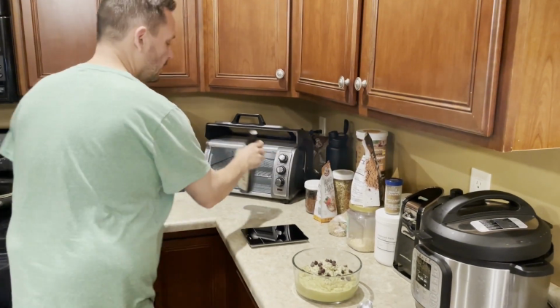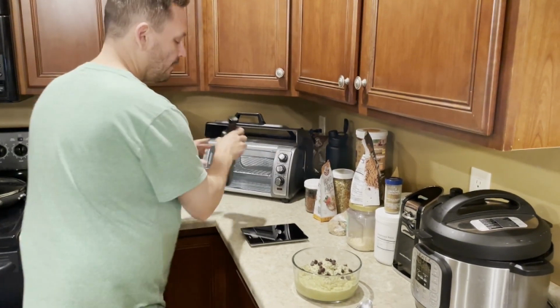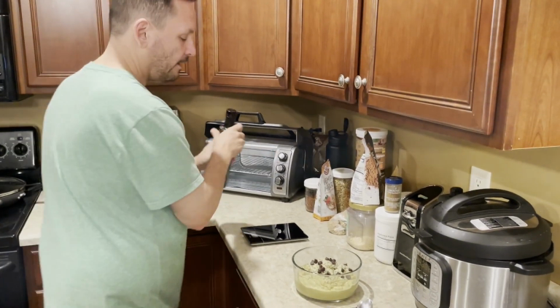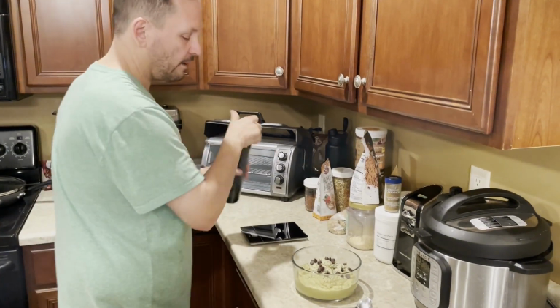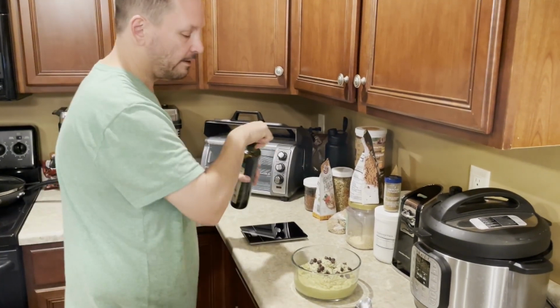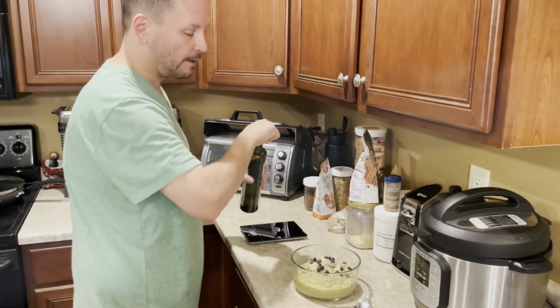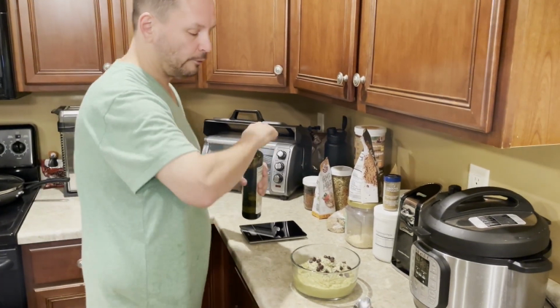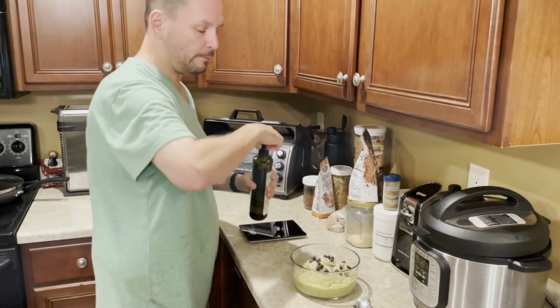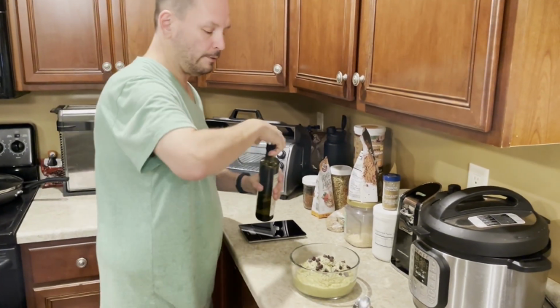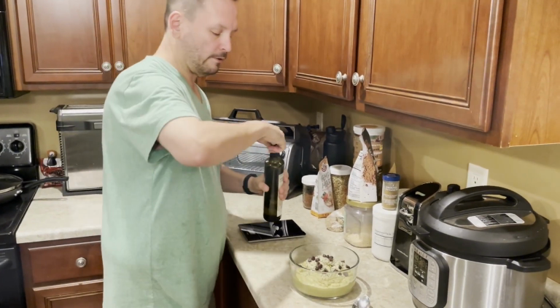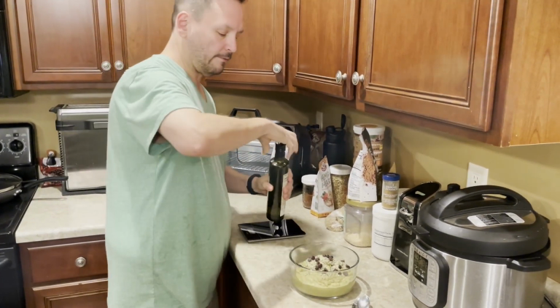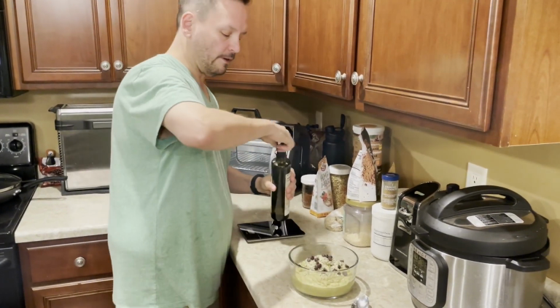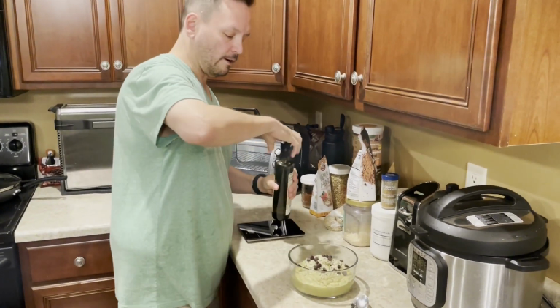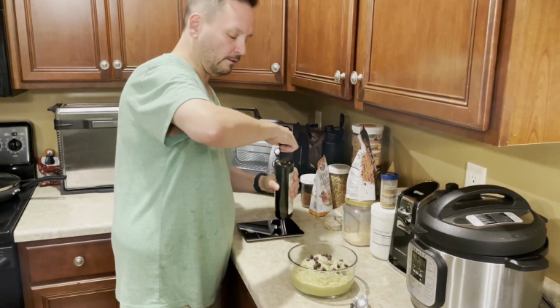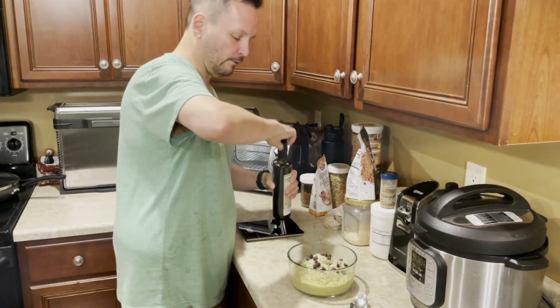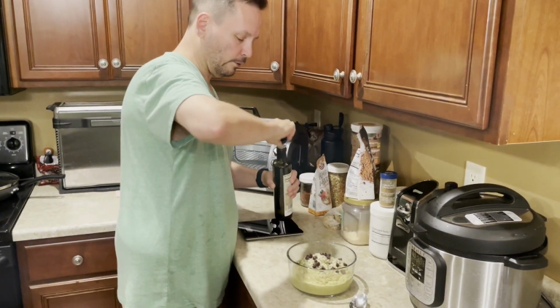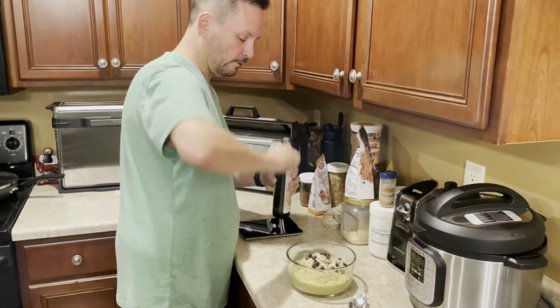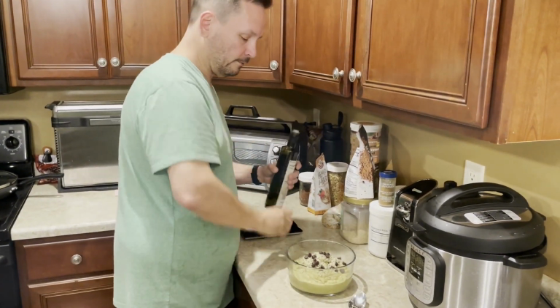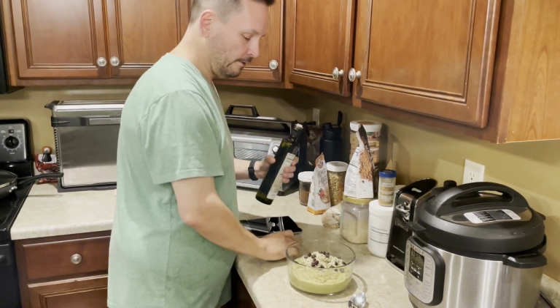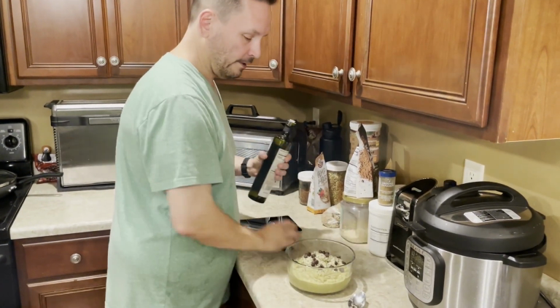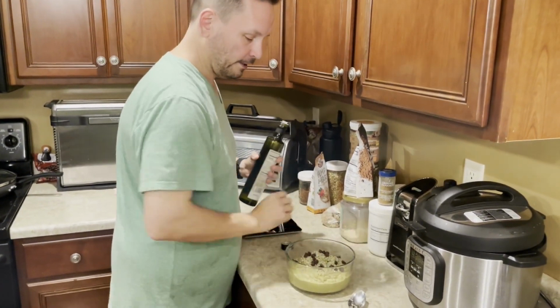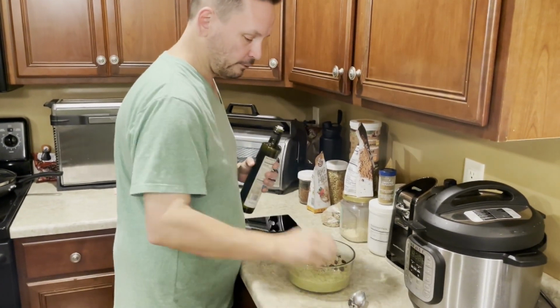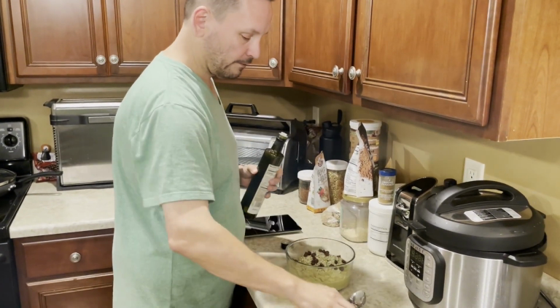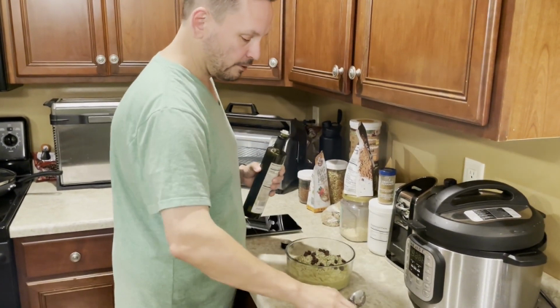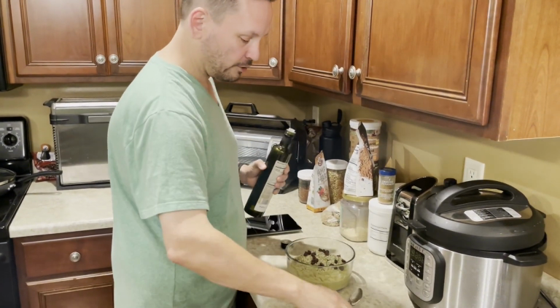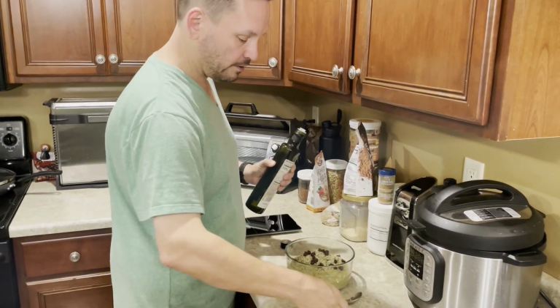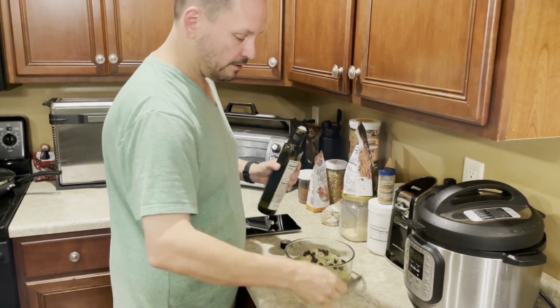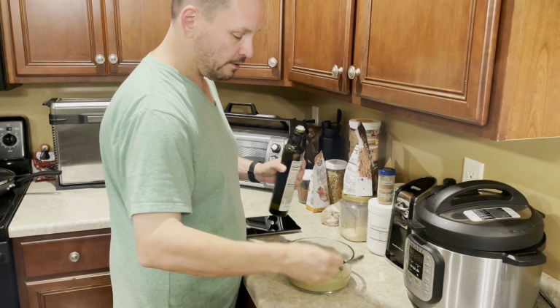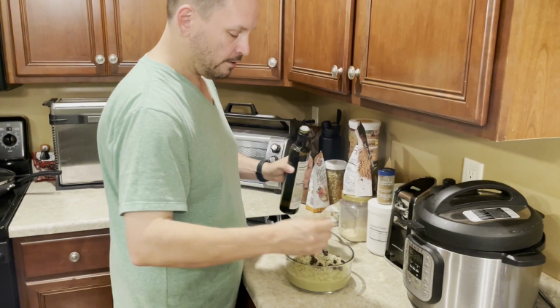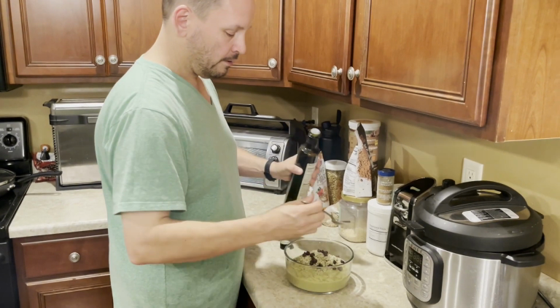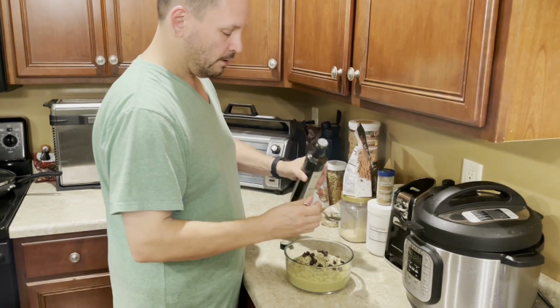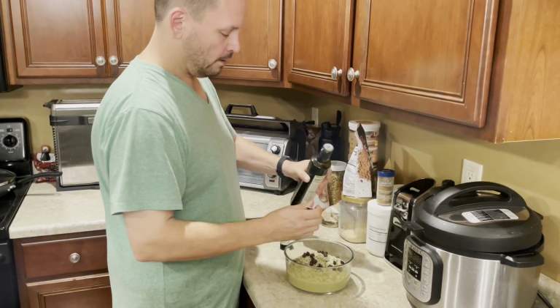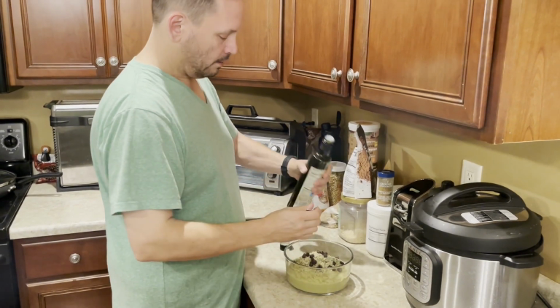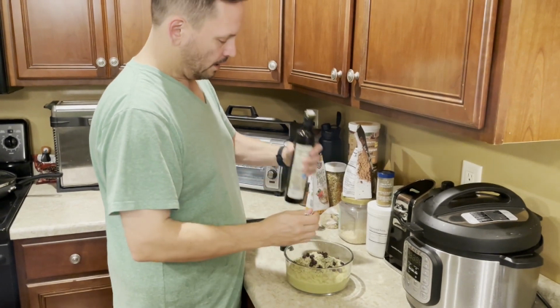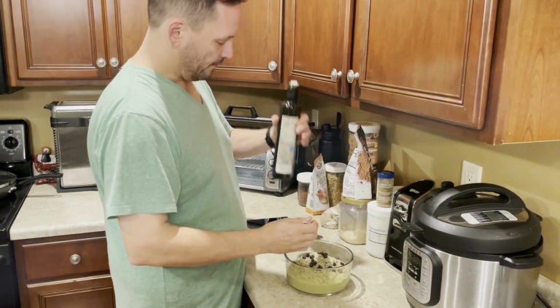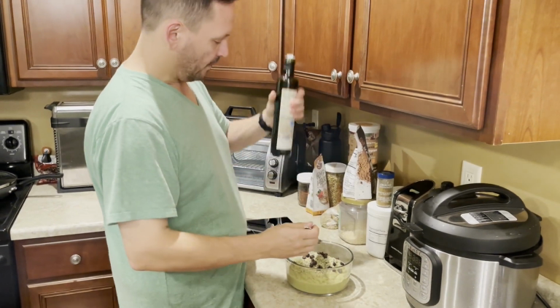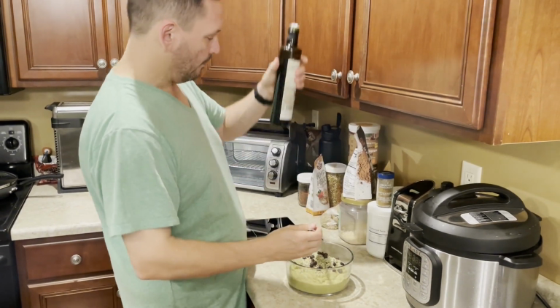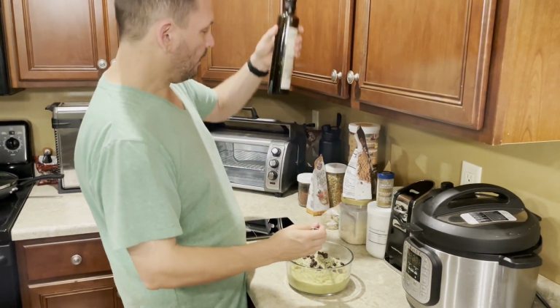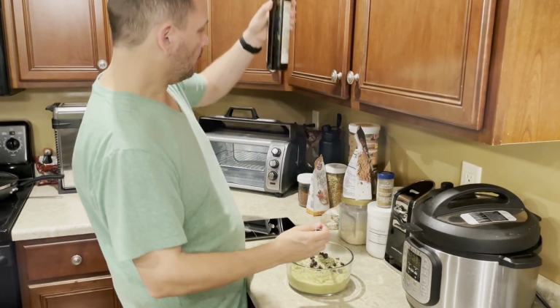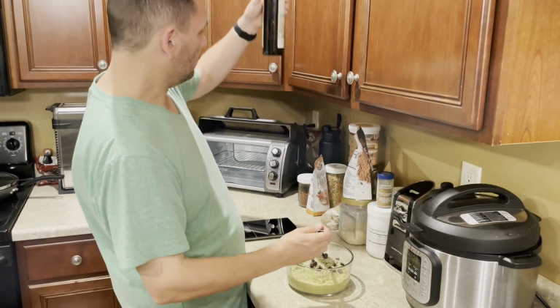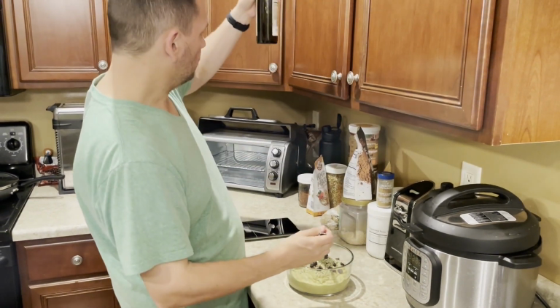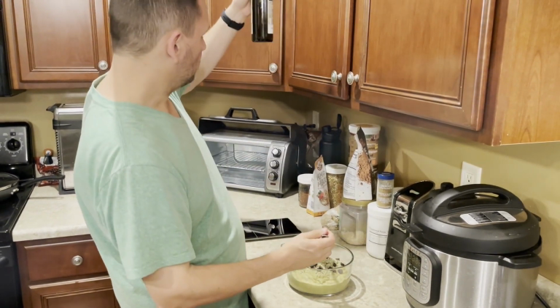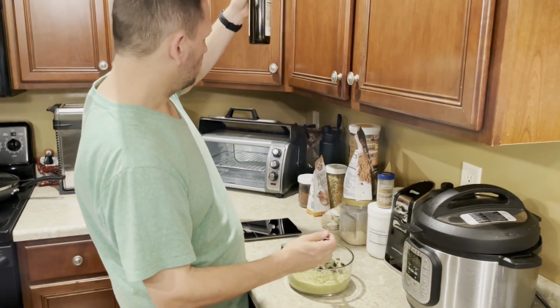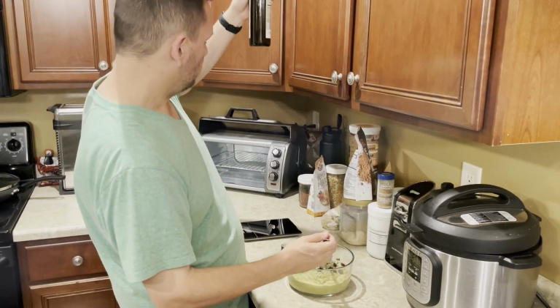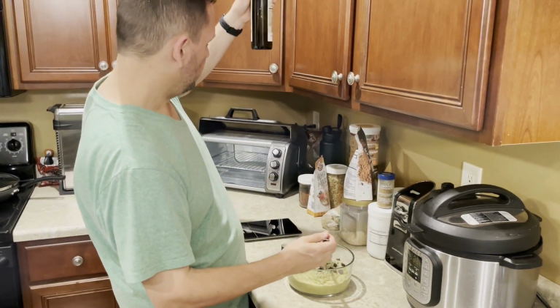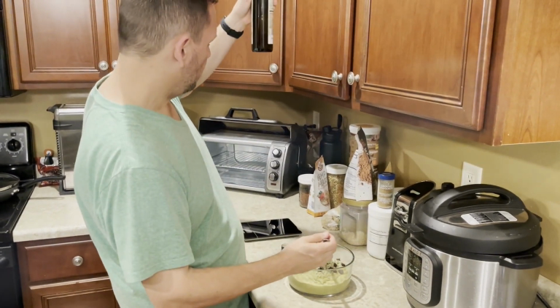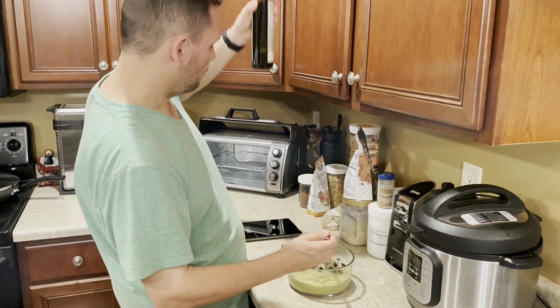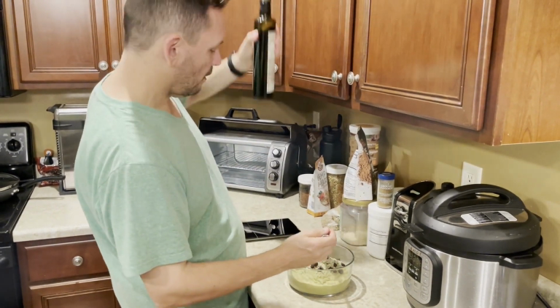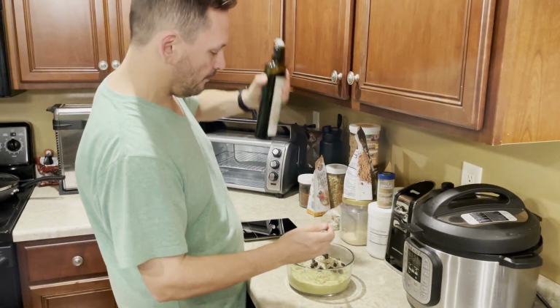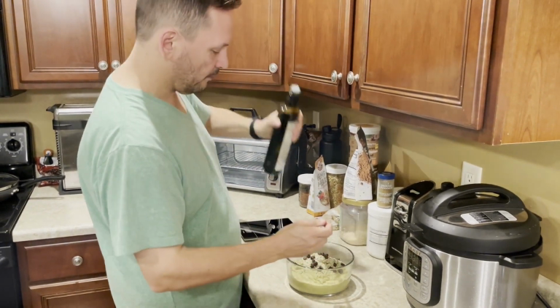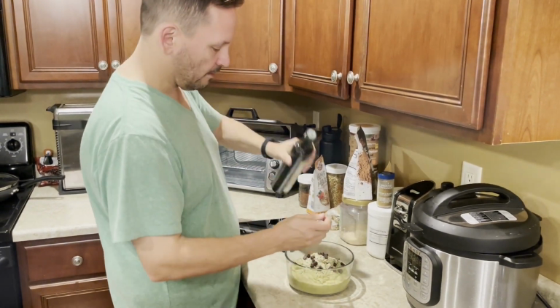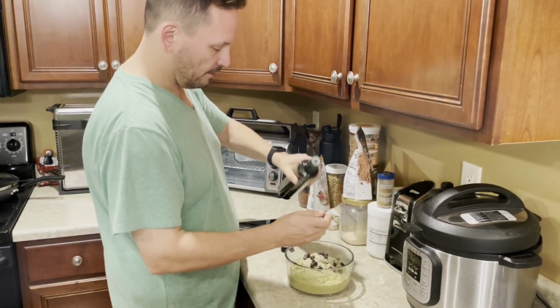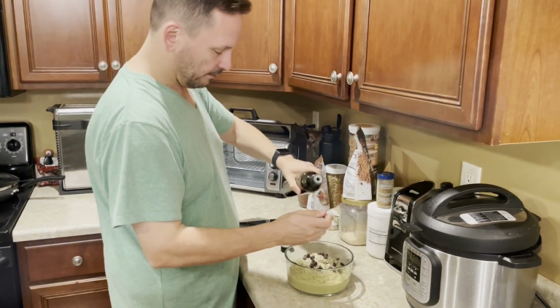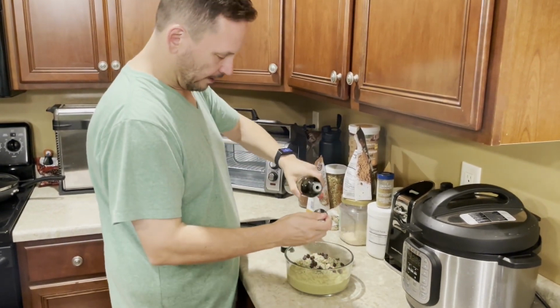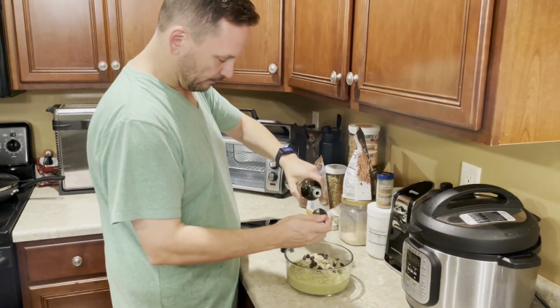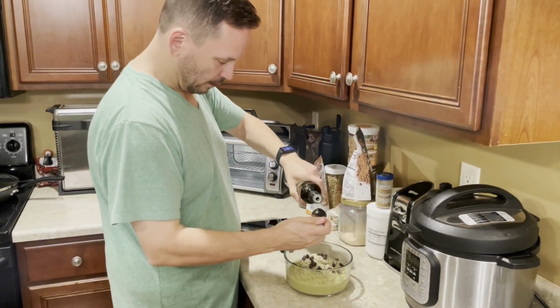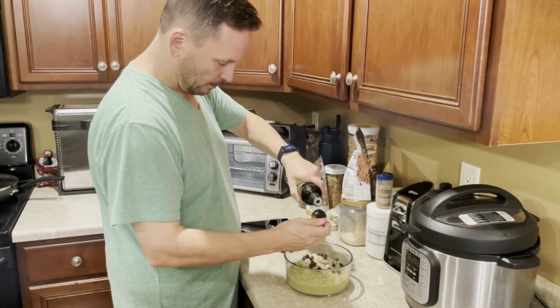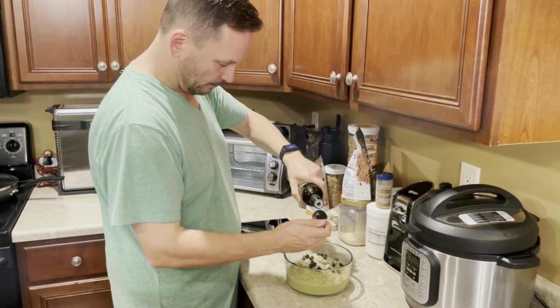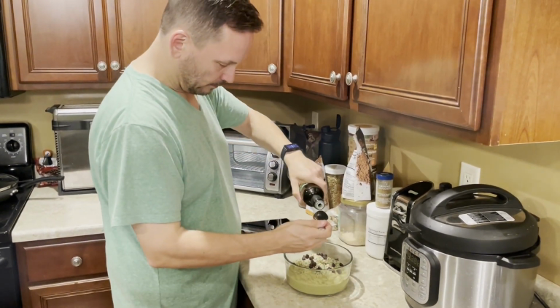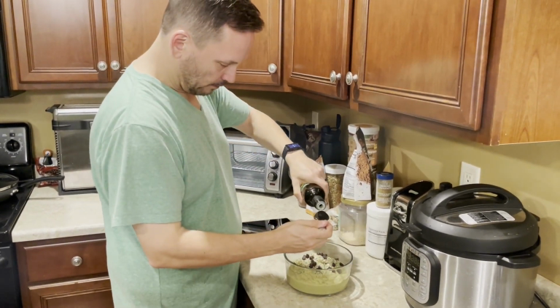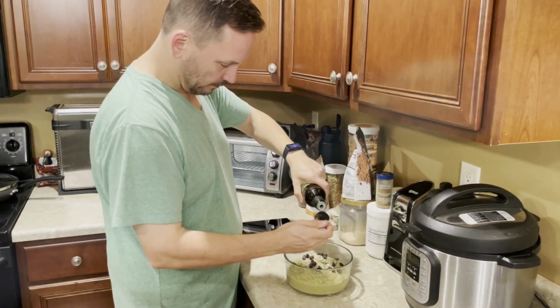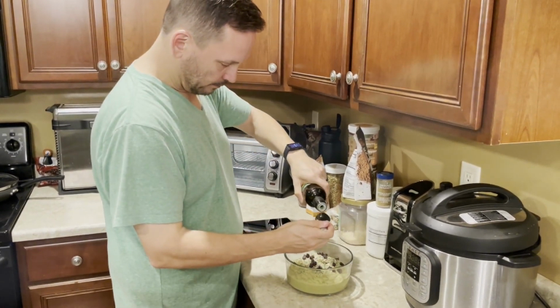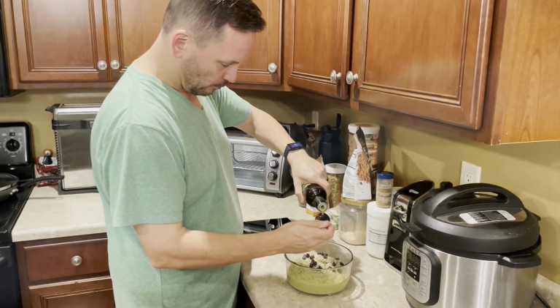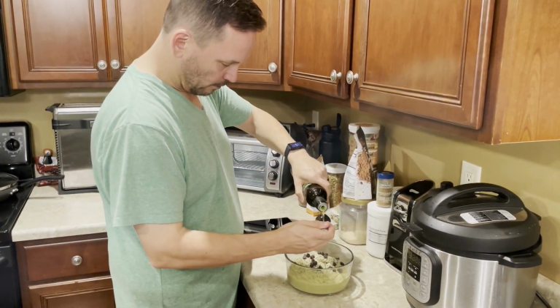And a tablespoon of extra virgin olive oil. I've got about 10 servings of this left but I'm going to have to go get some more. I pour it until it just starts to drizzle.